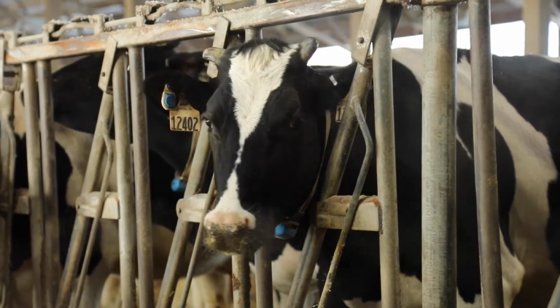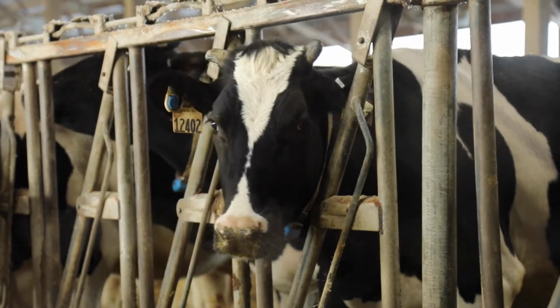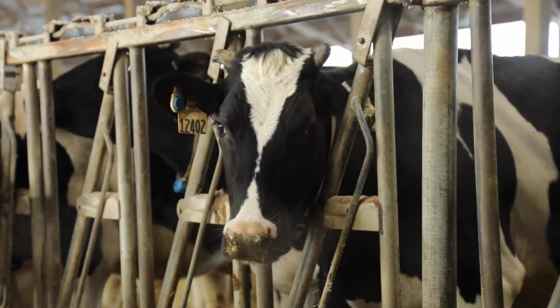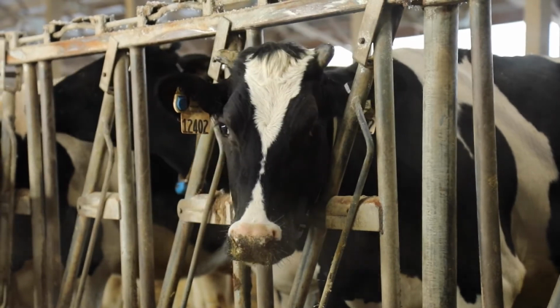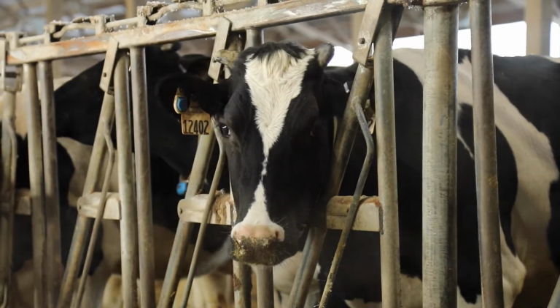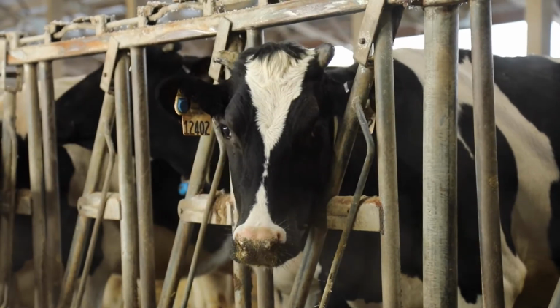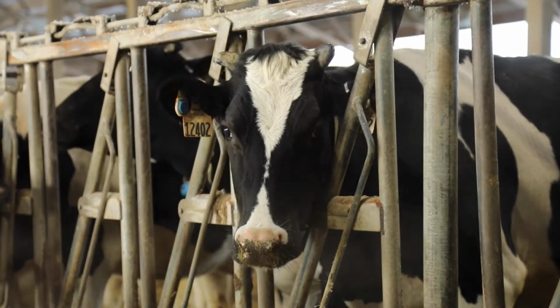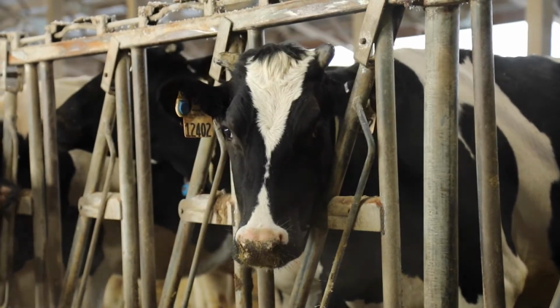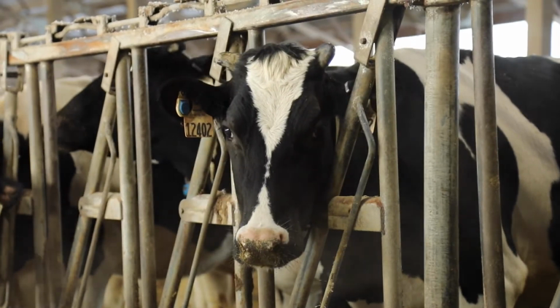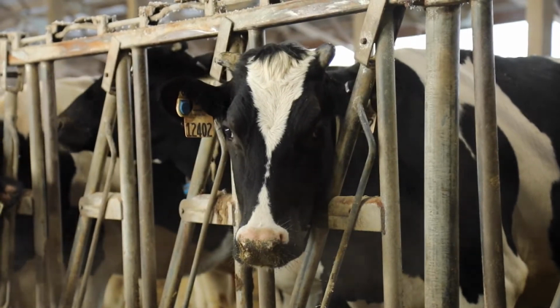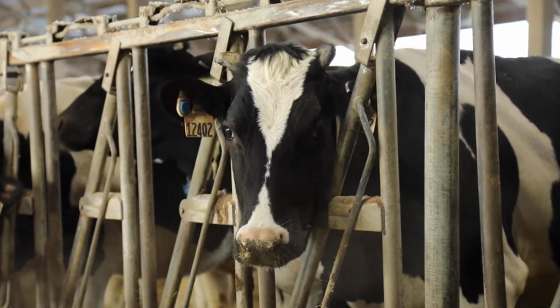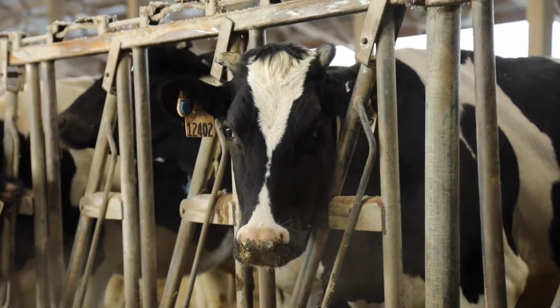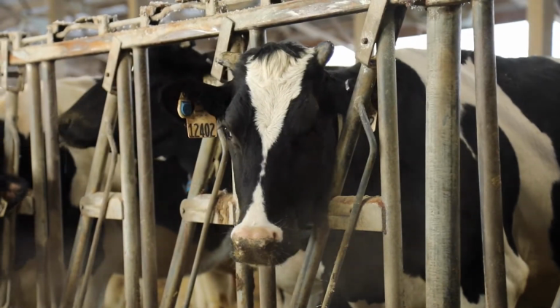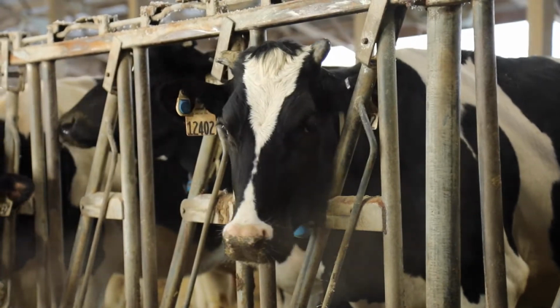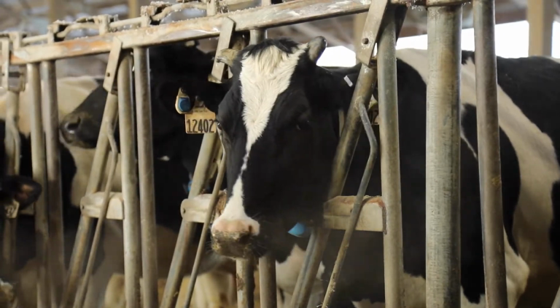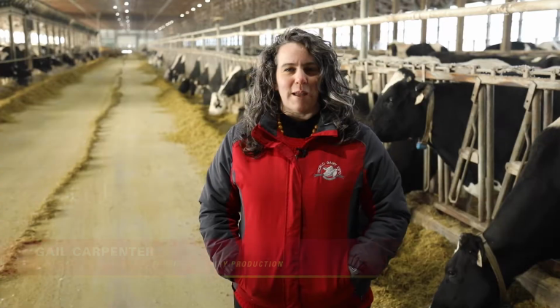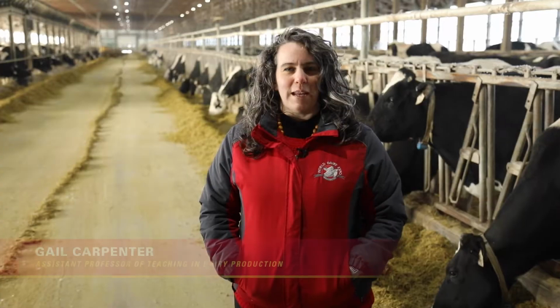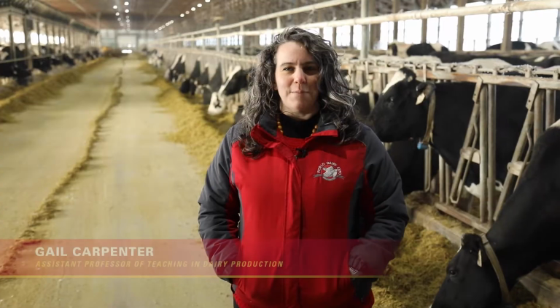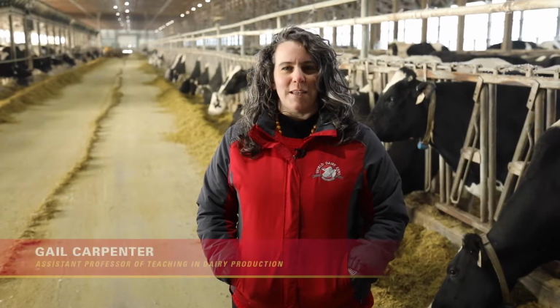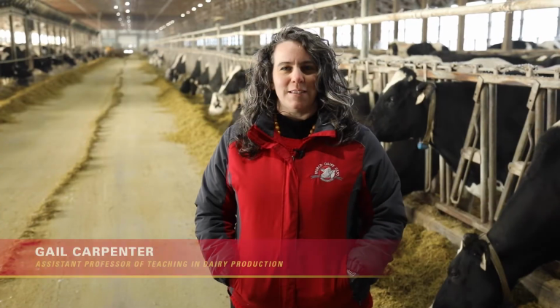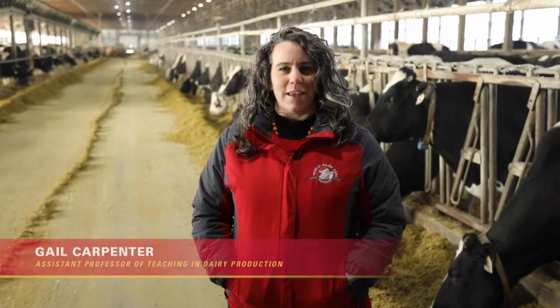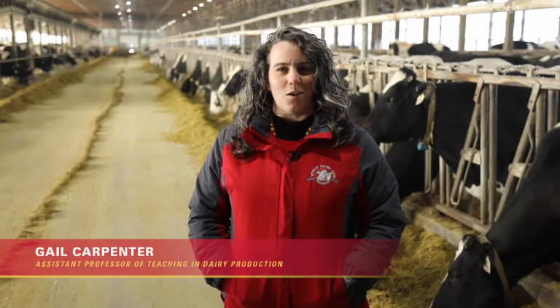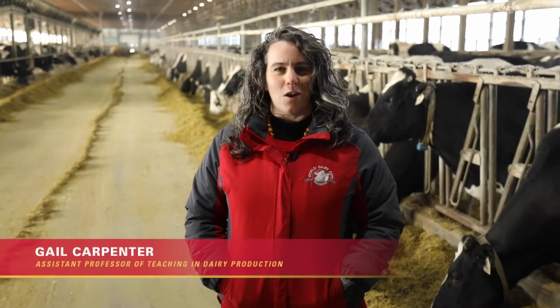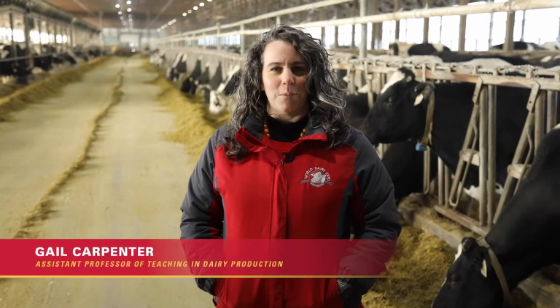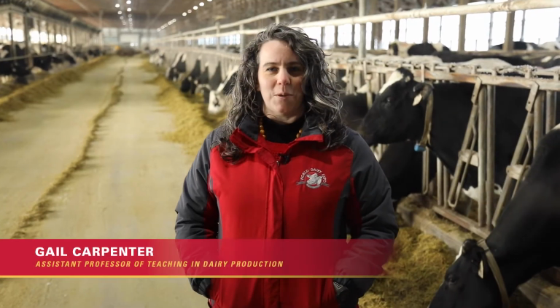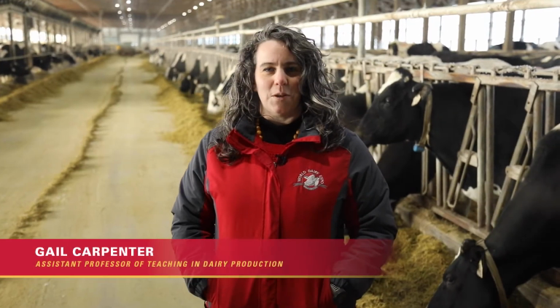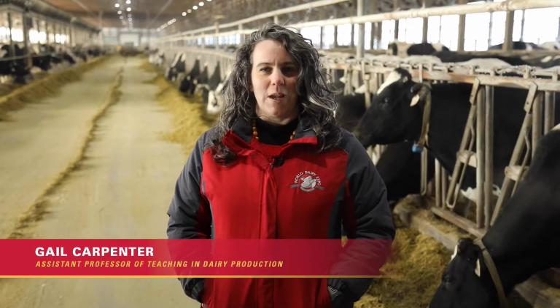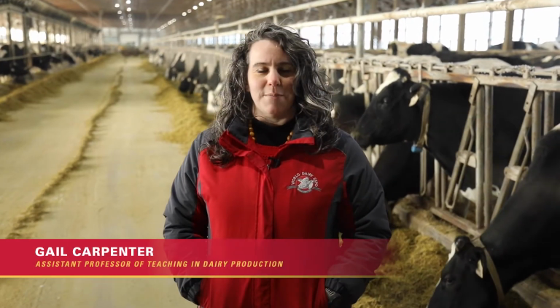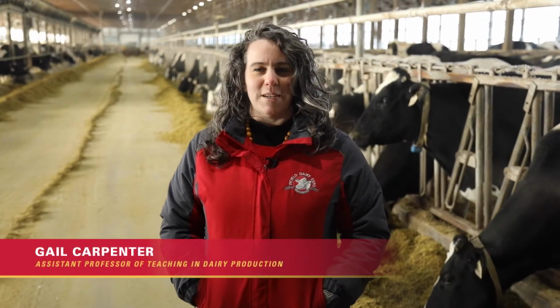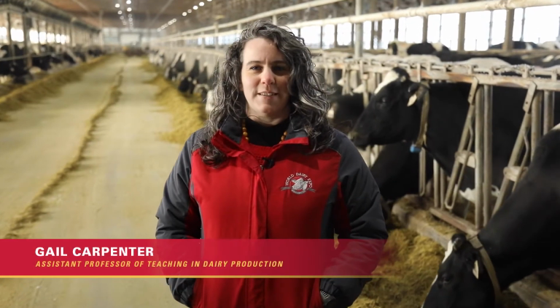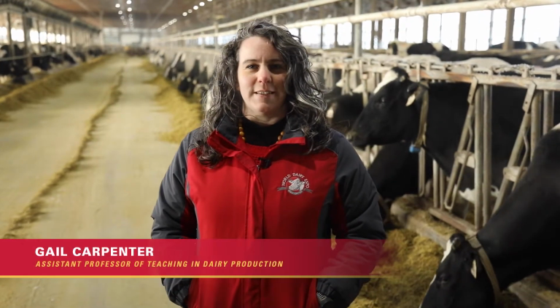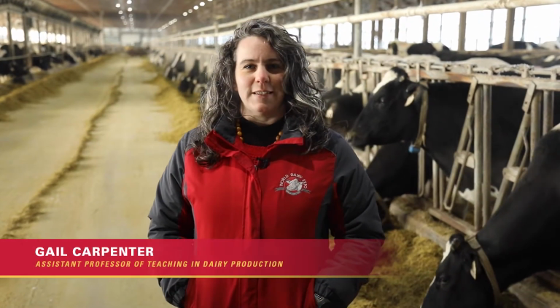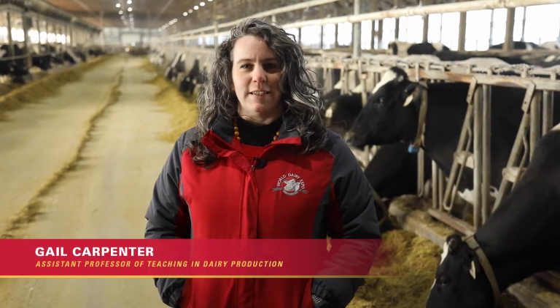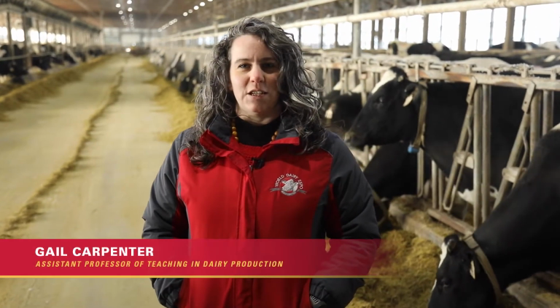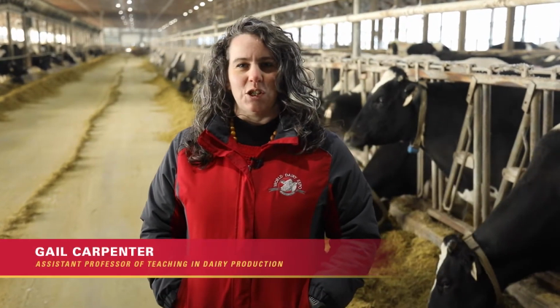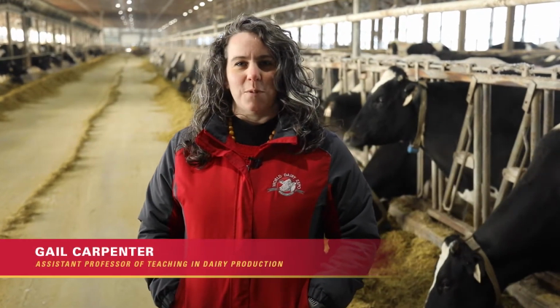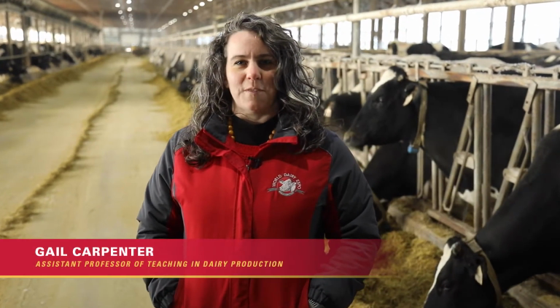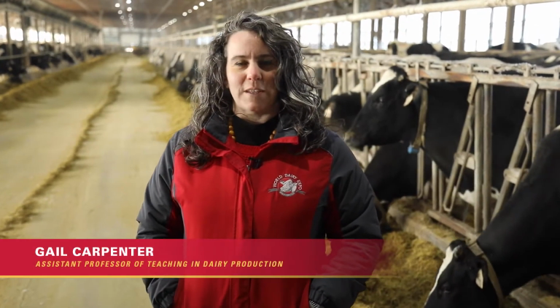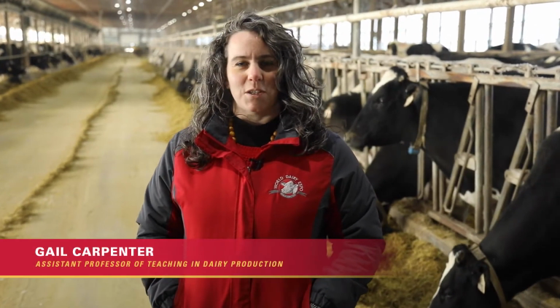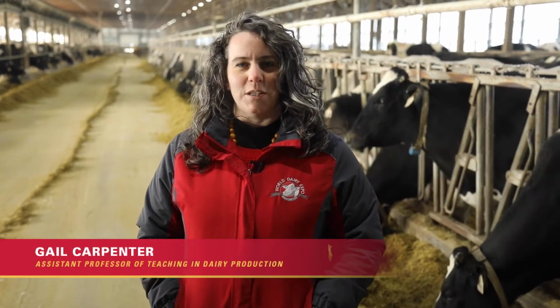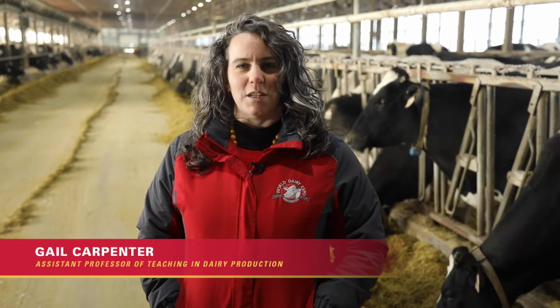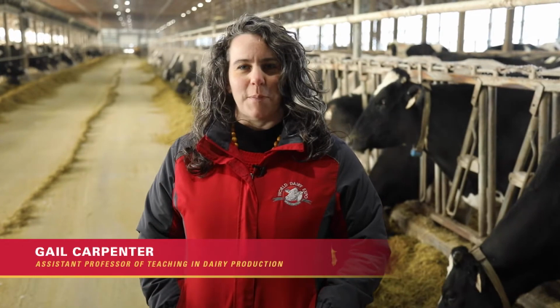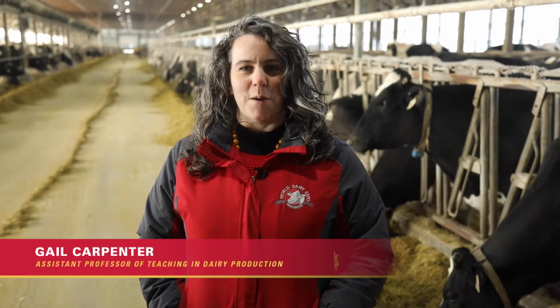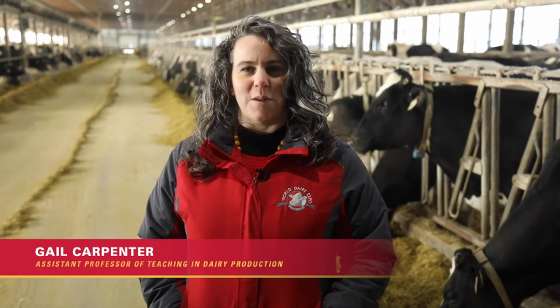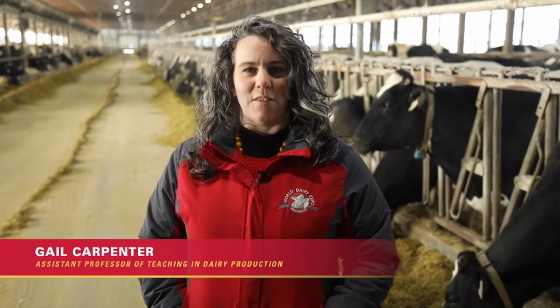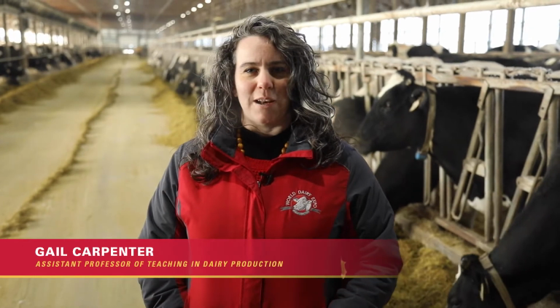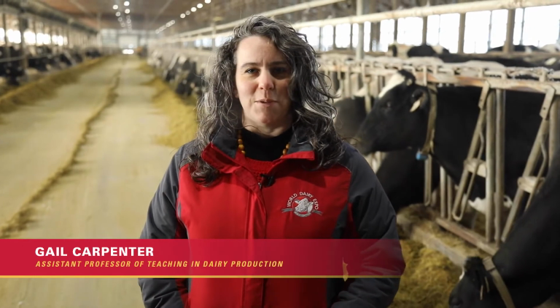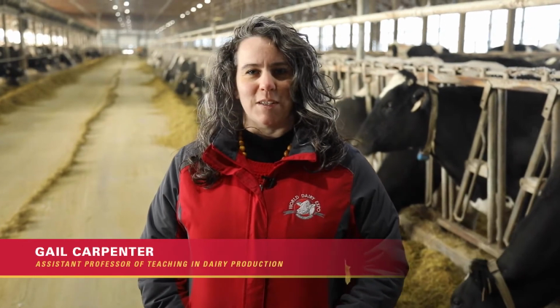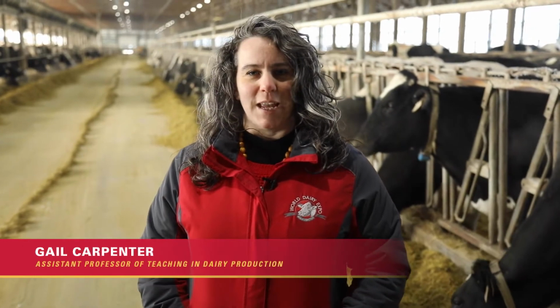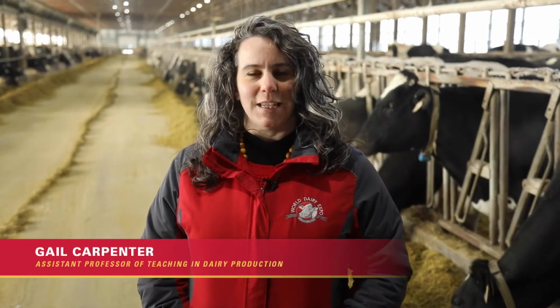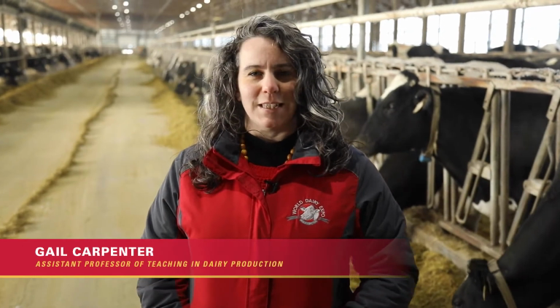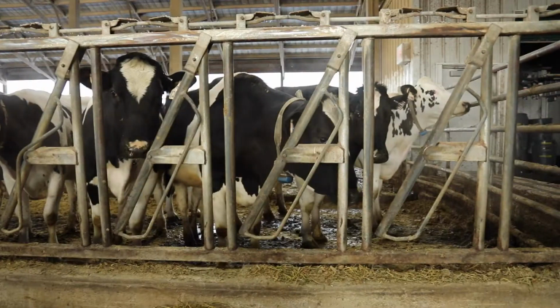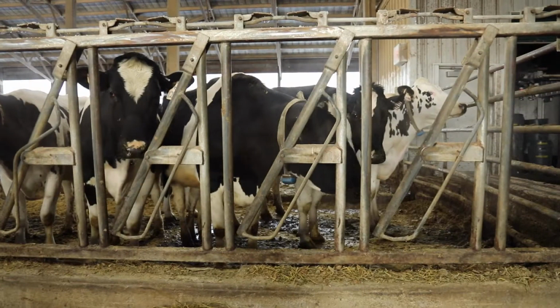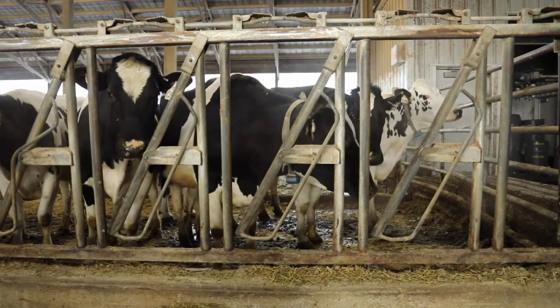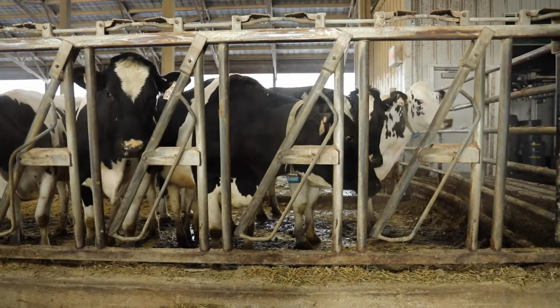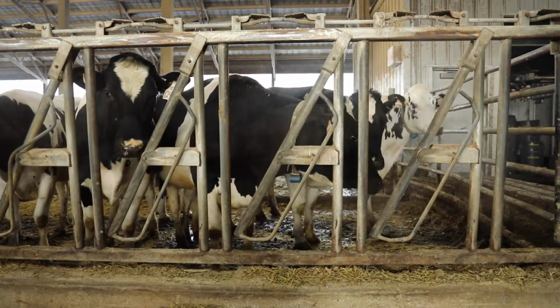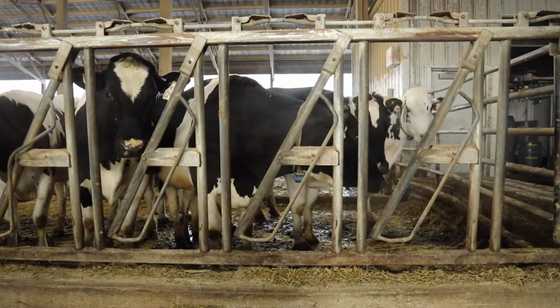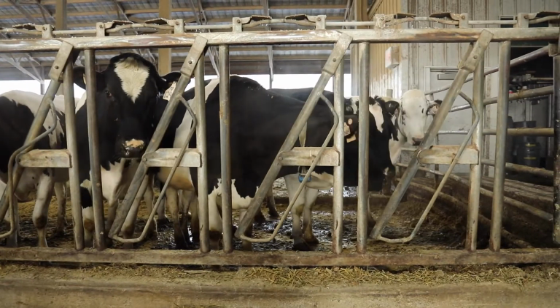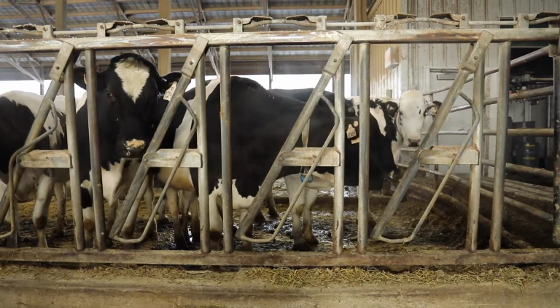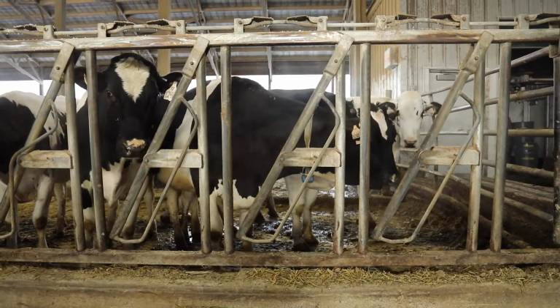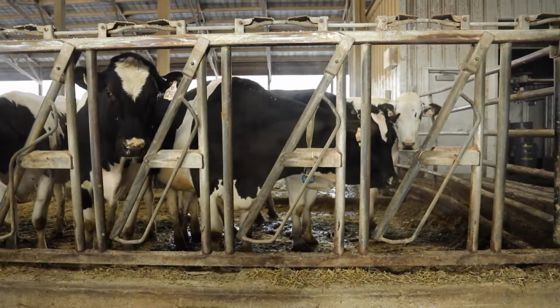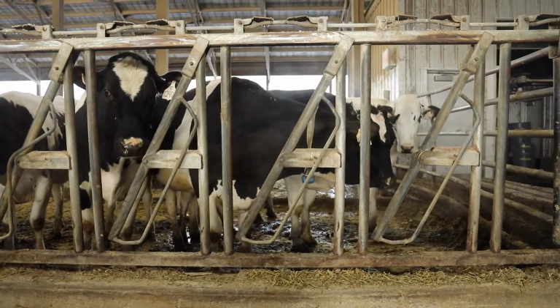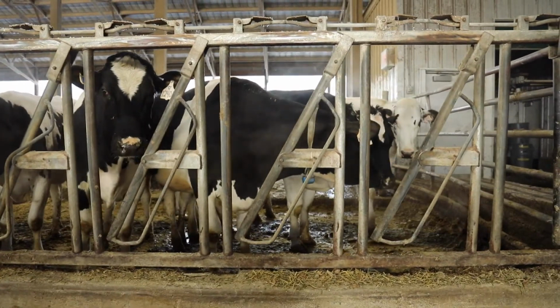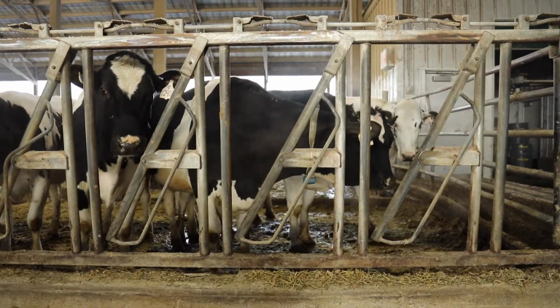Welcome to the Iowa State Dairy. My name is Gail Carpenter. I'm an assistant teaching professor in the Department of Animal Science and I'll be taking you on a tour this morning.